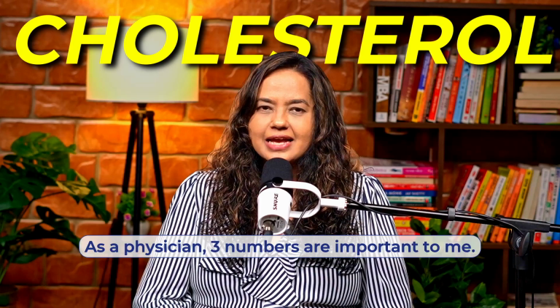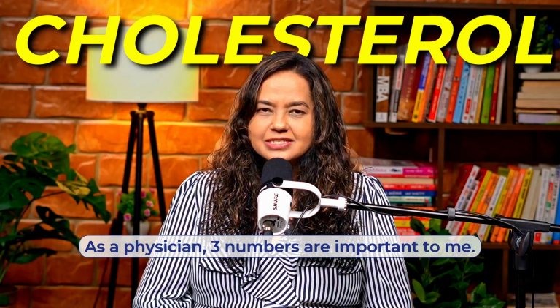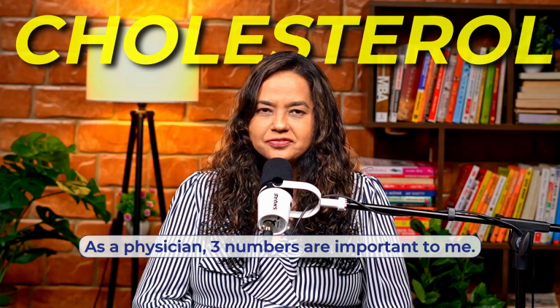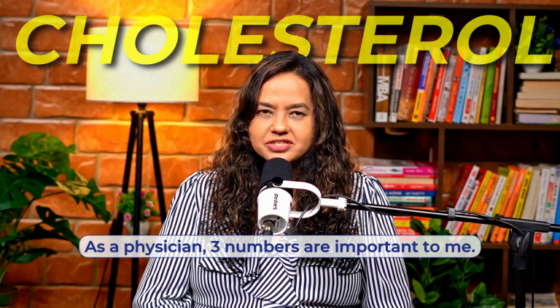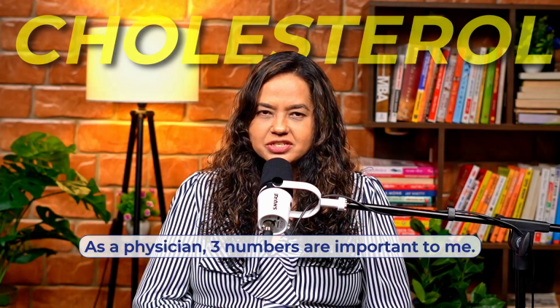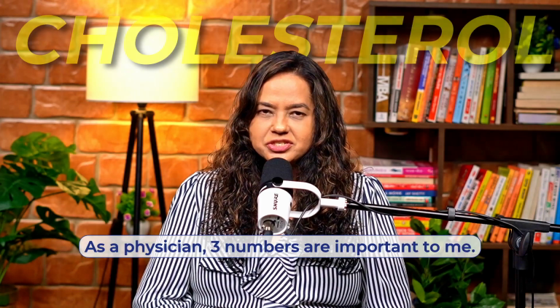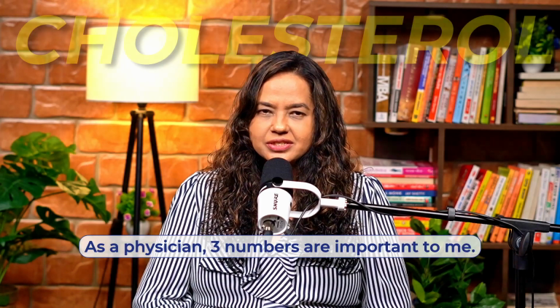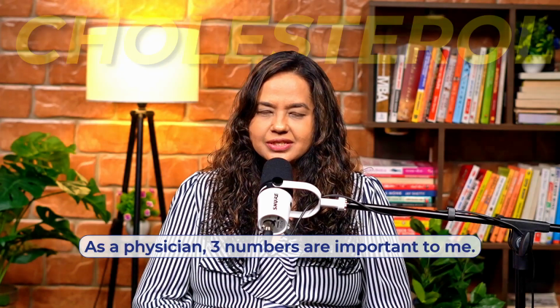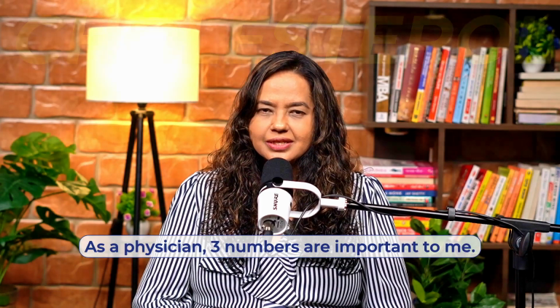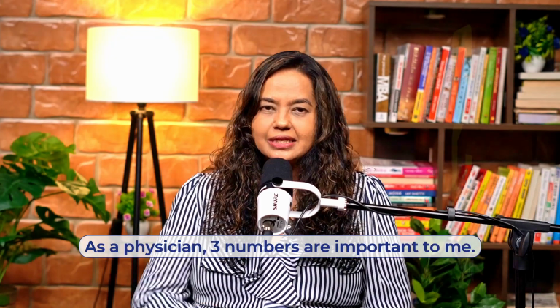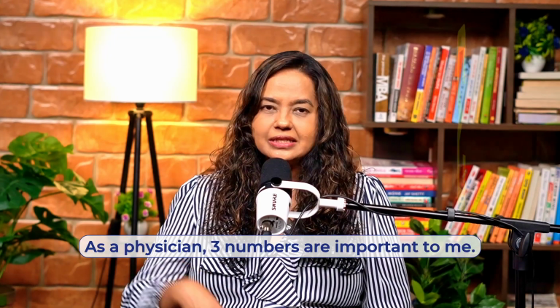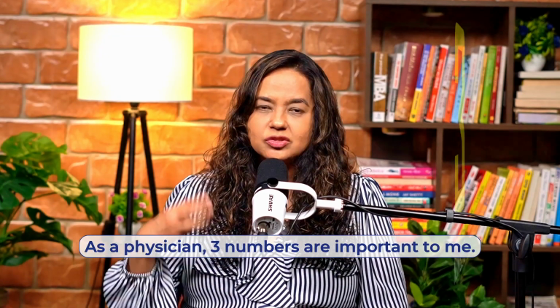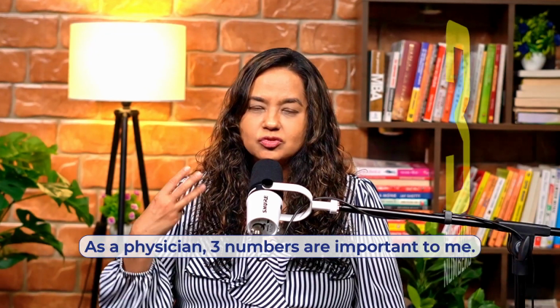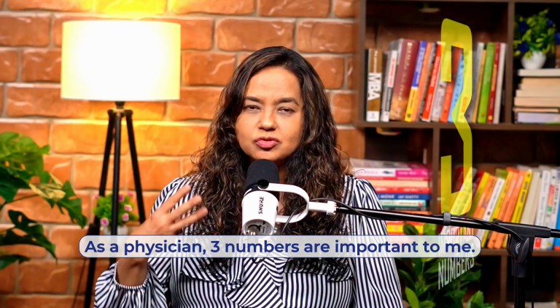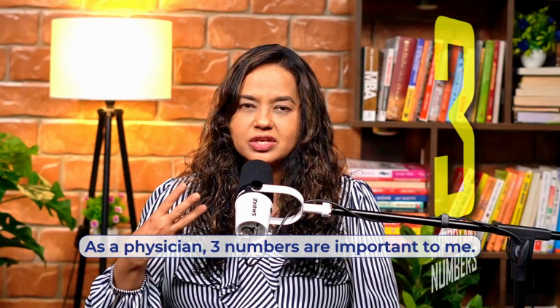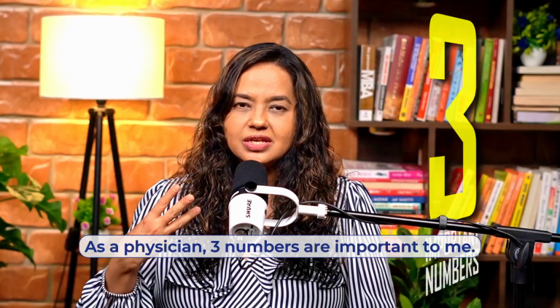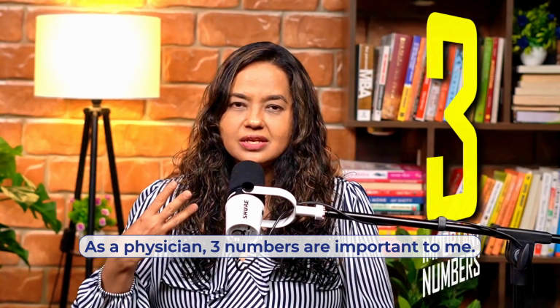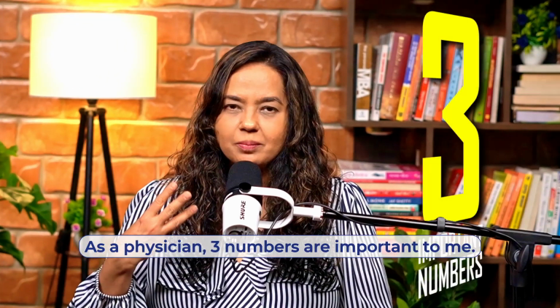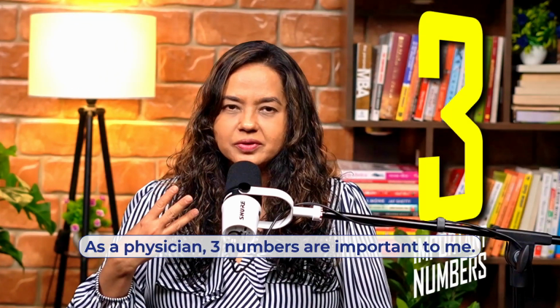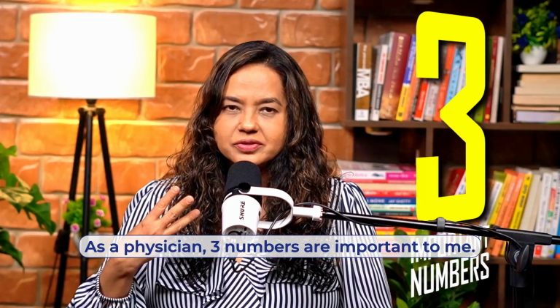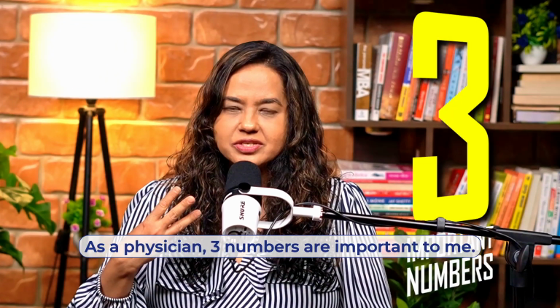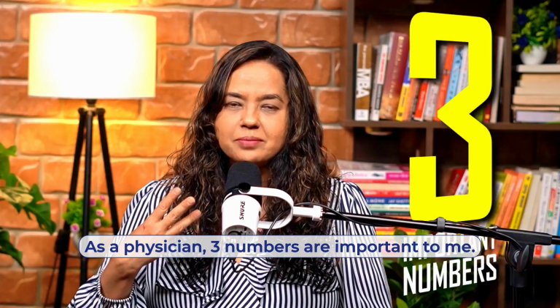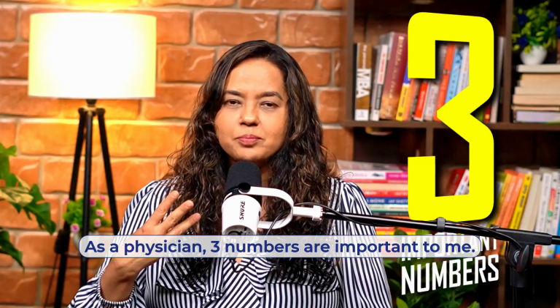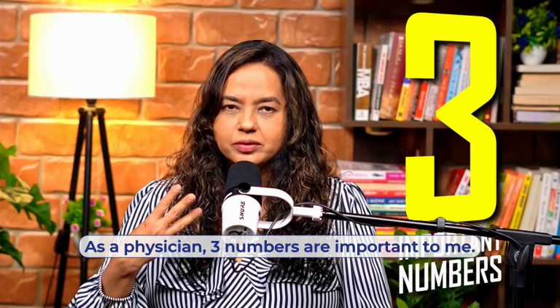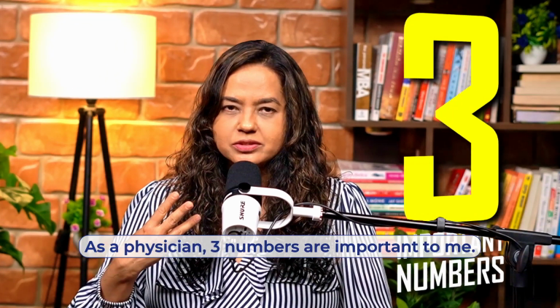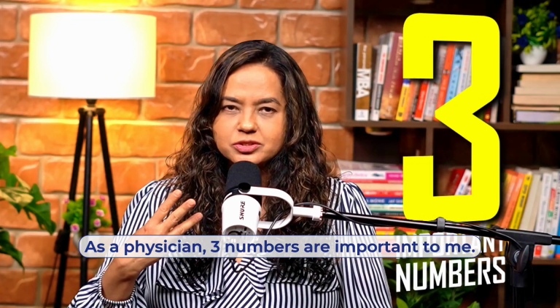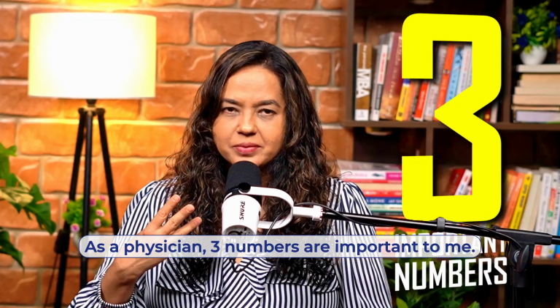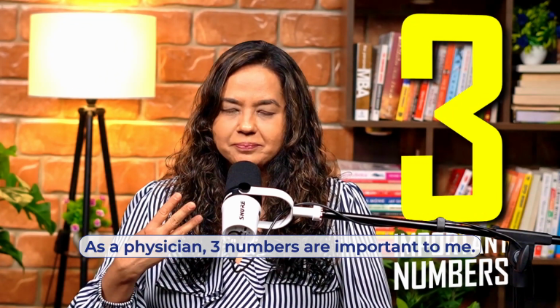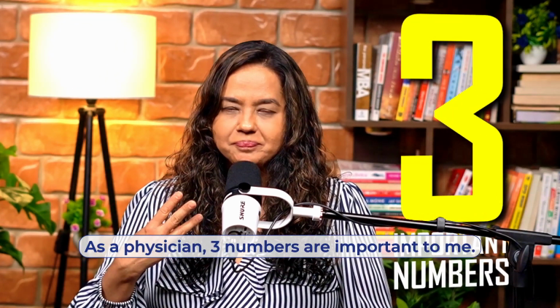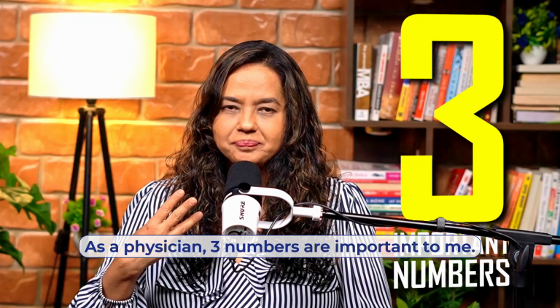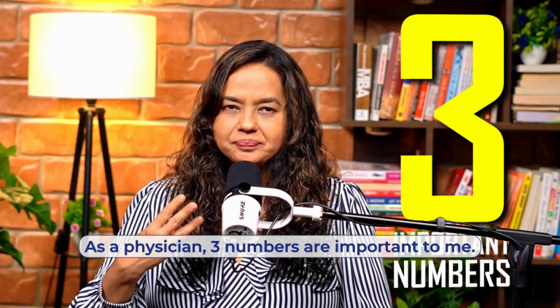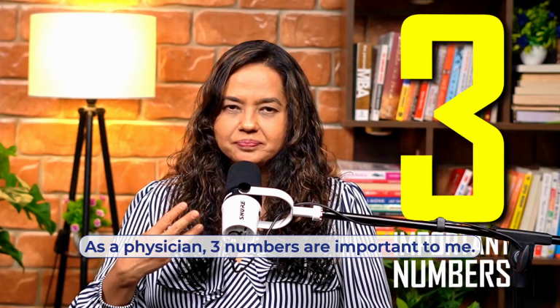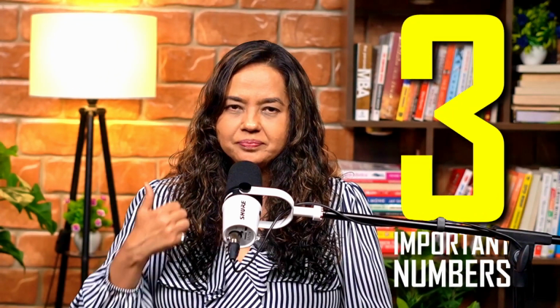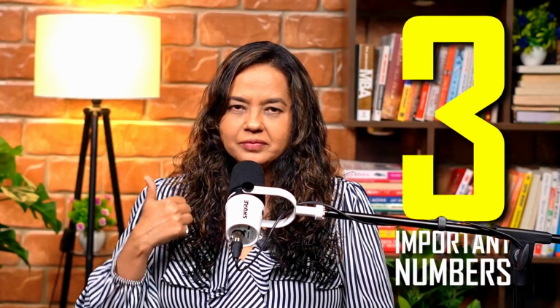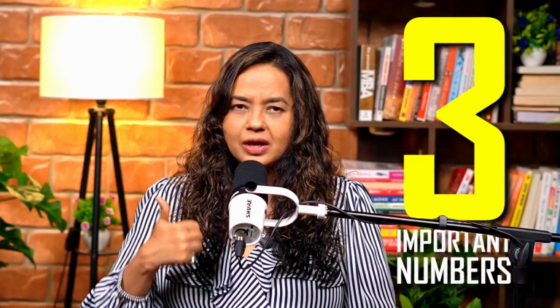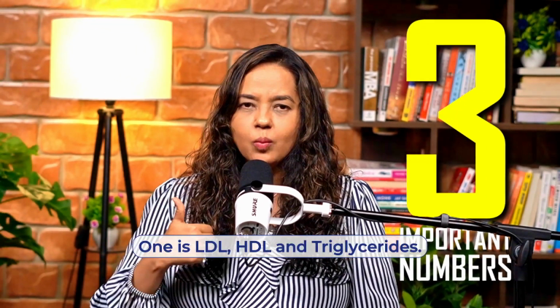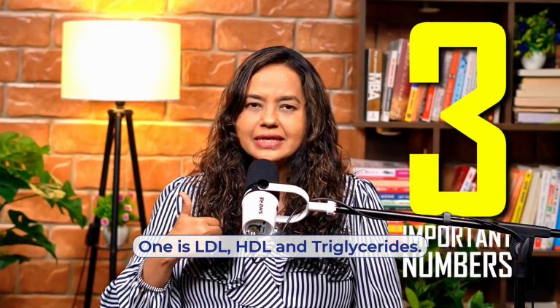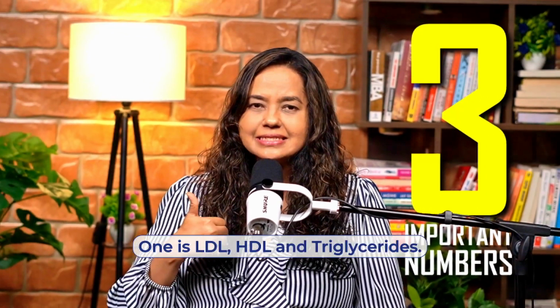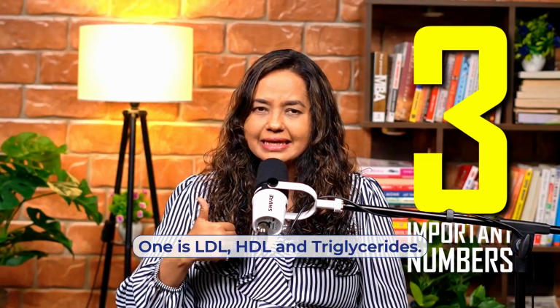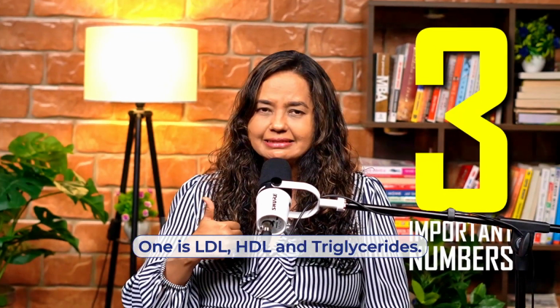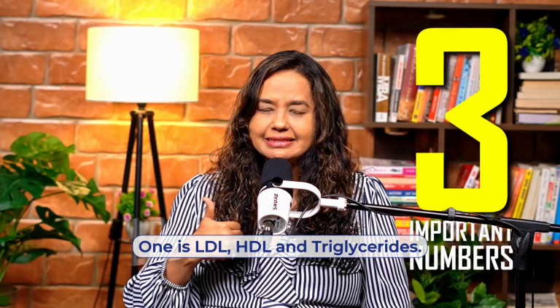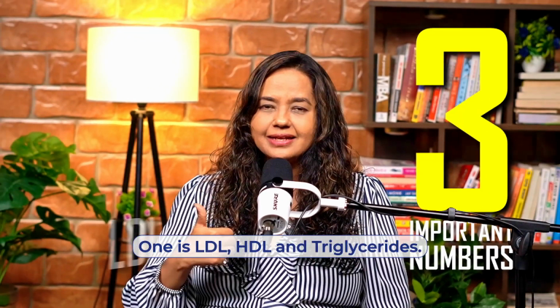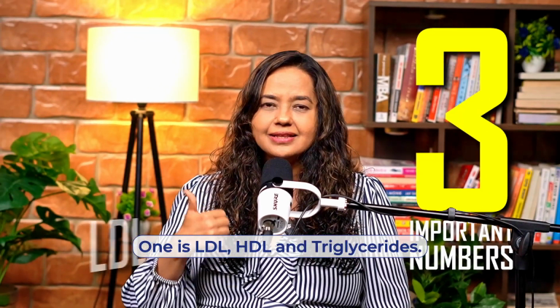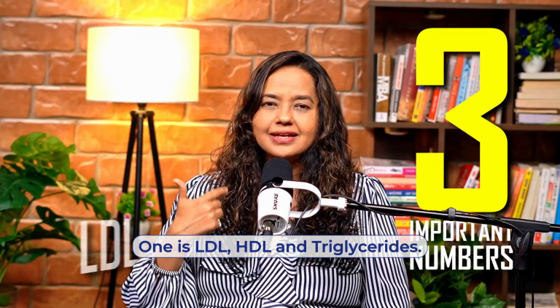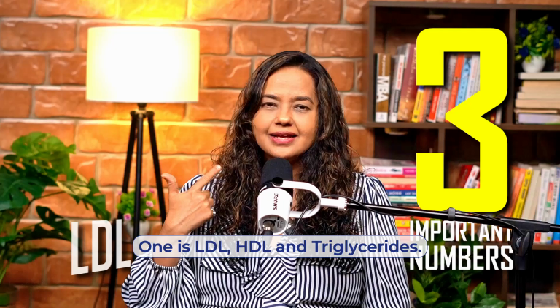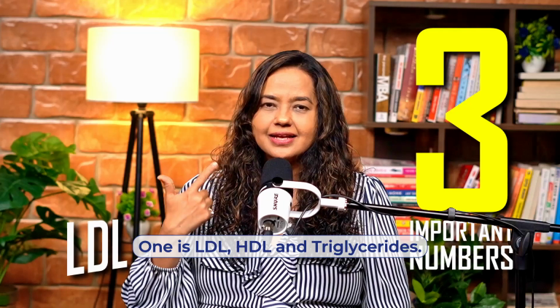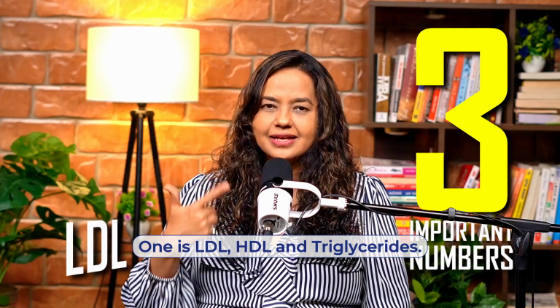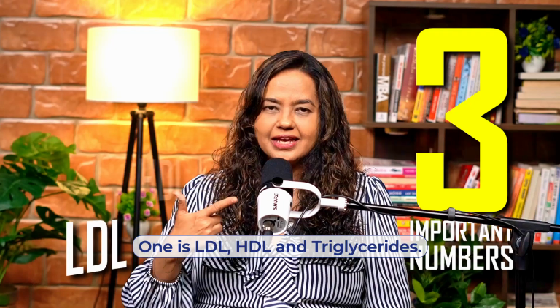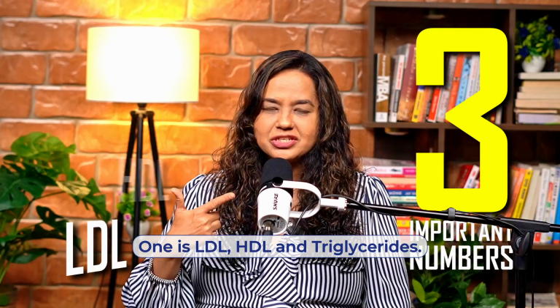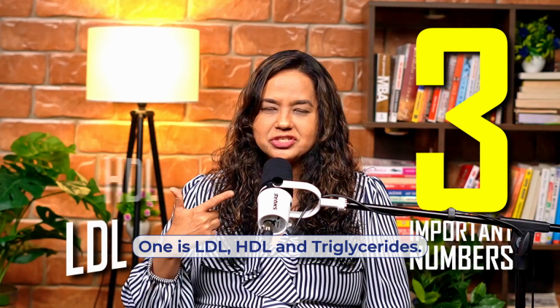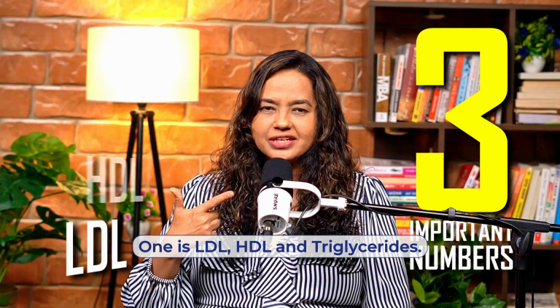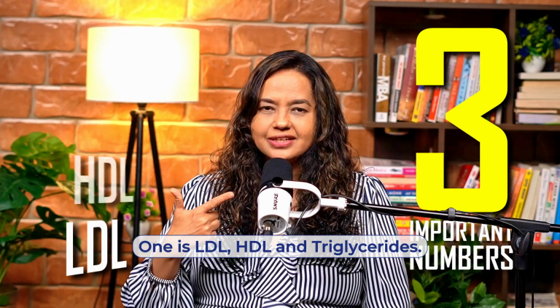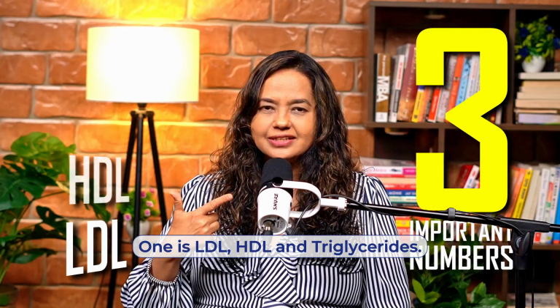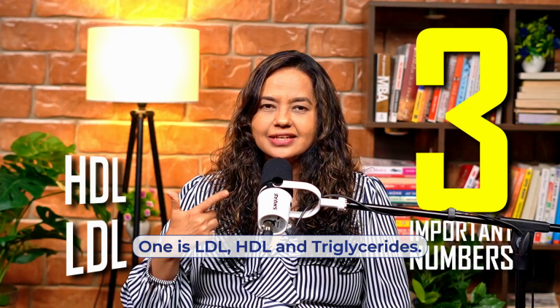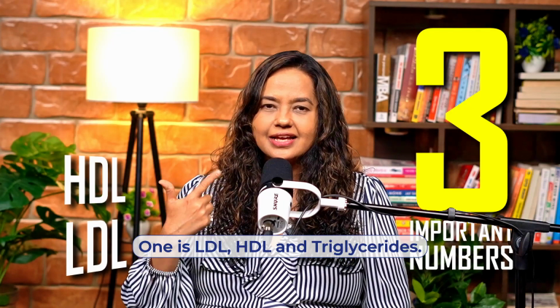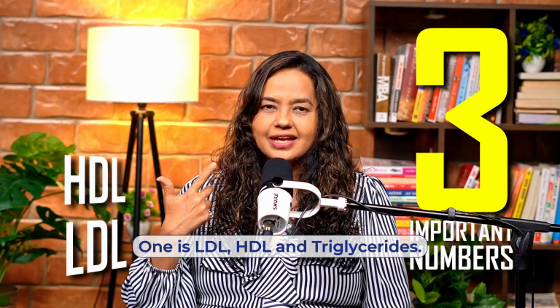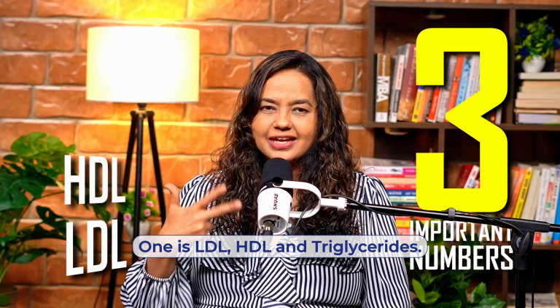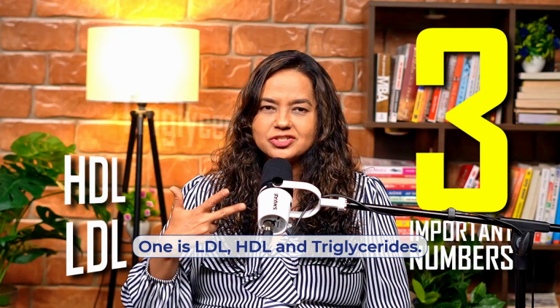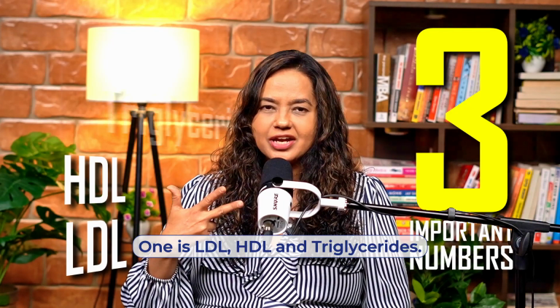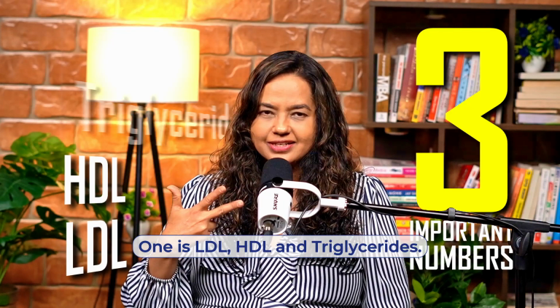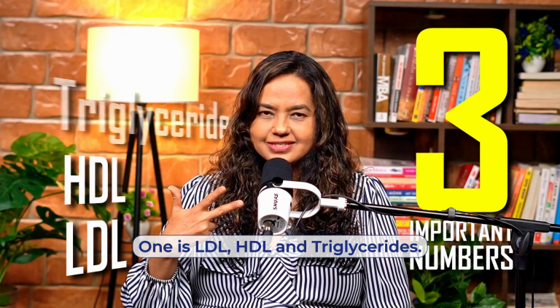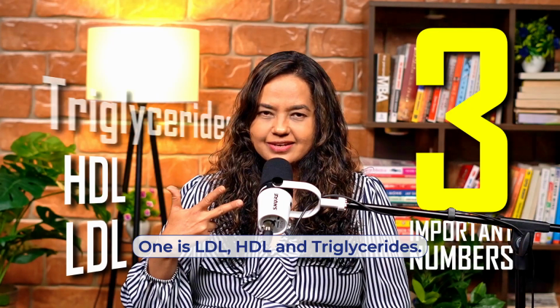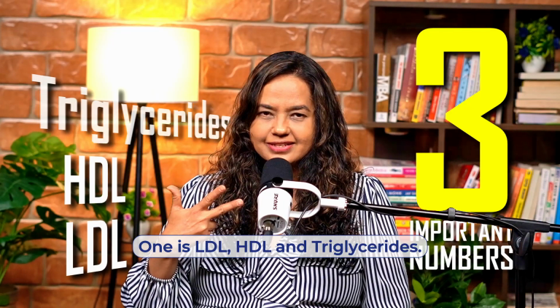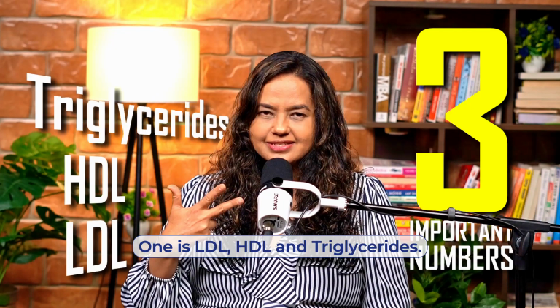As a physician, three numbers are important to me: one is LDL, HDL, and triglycerides.